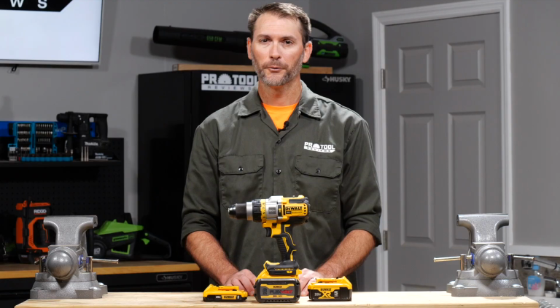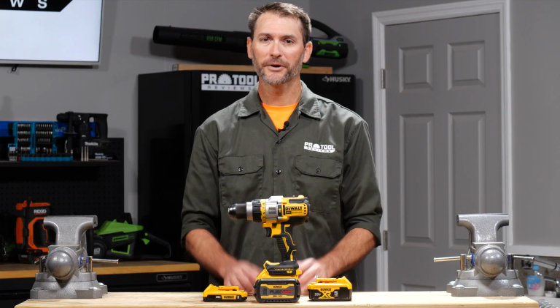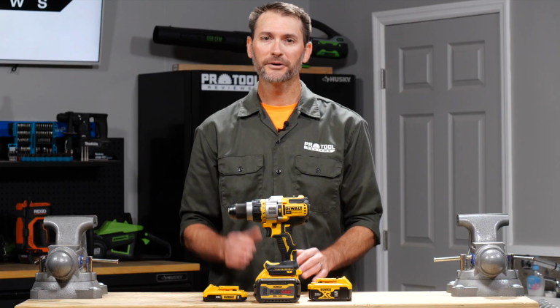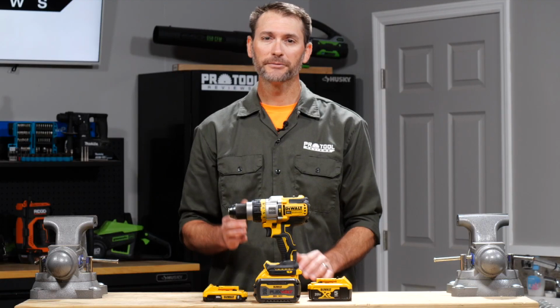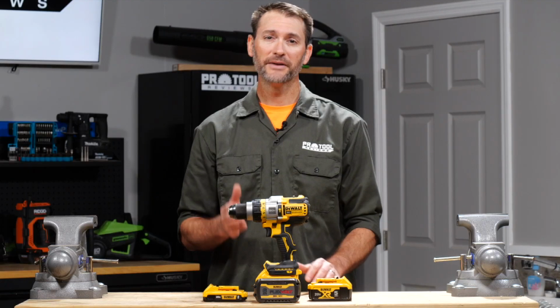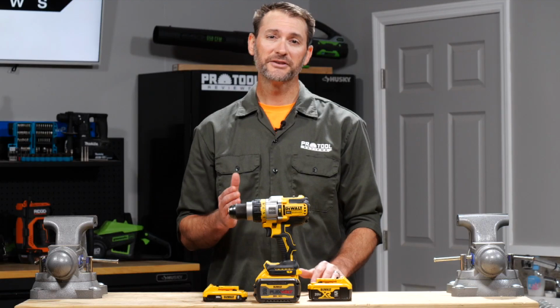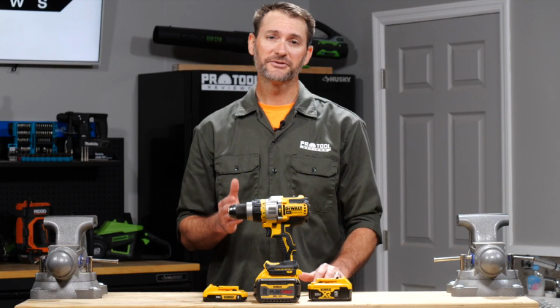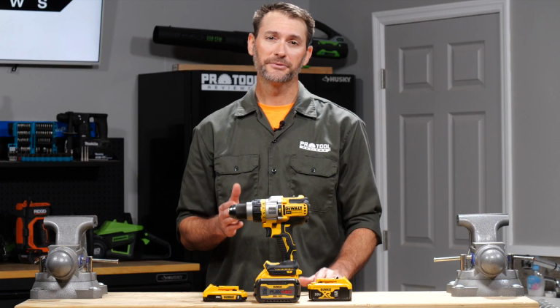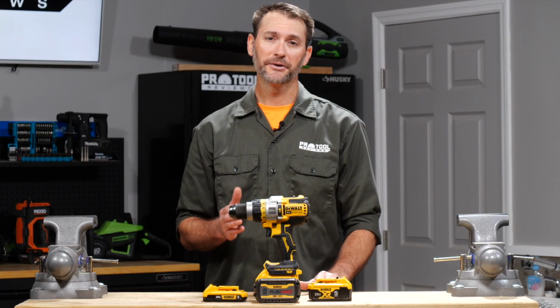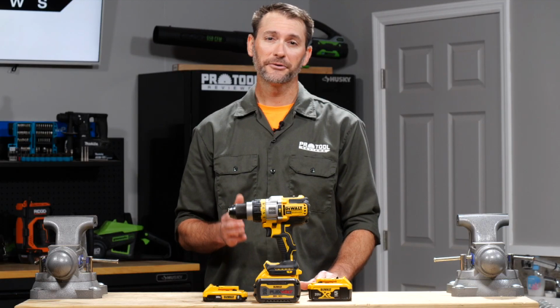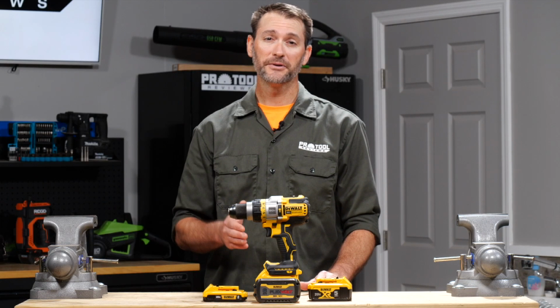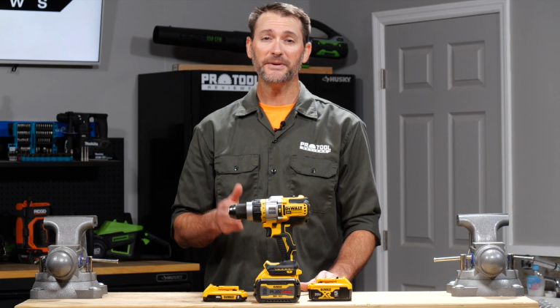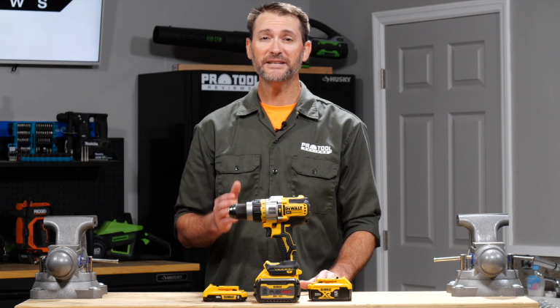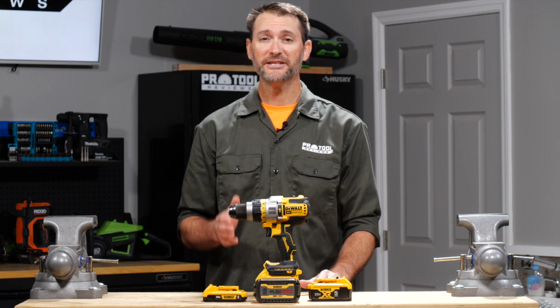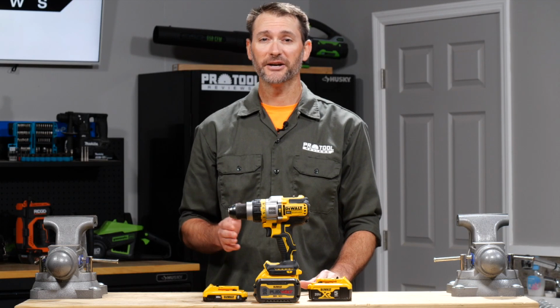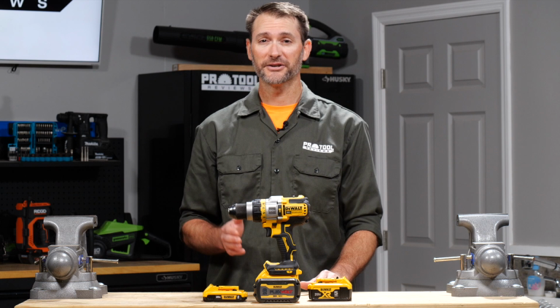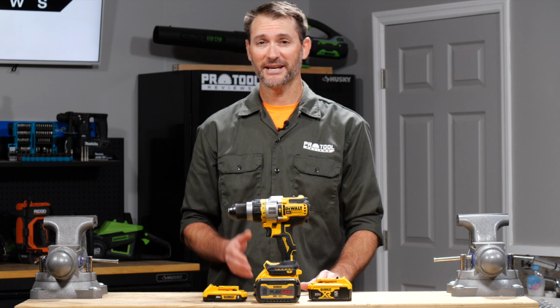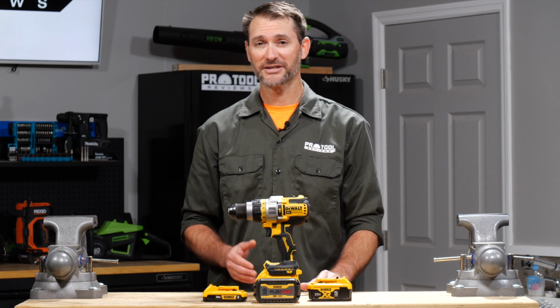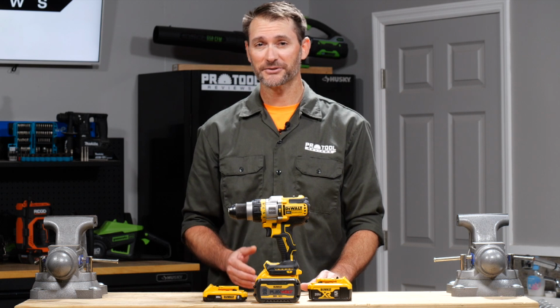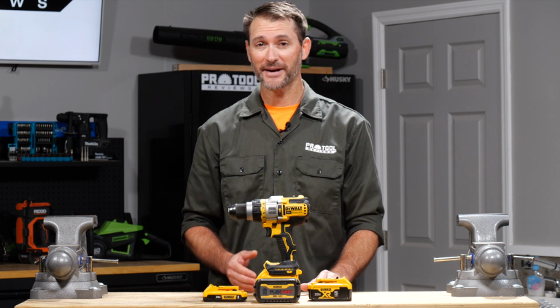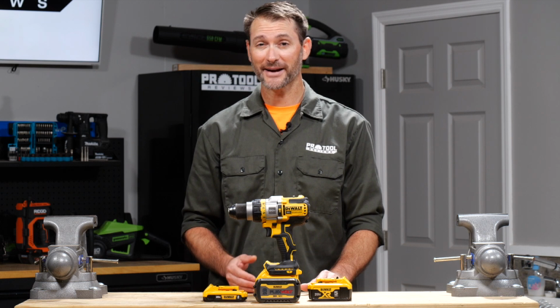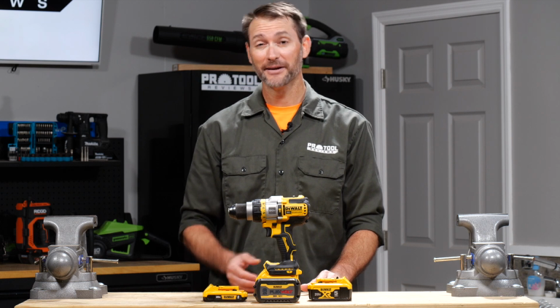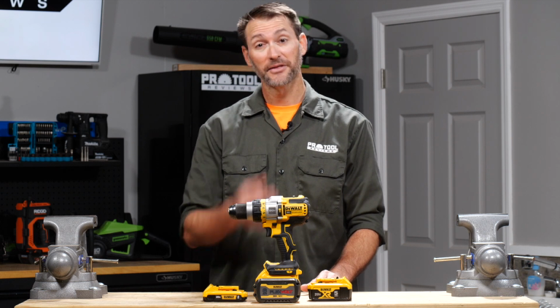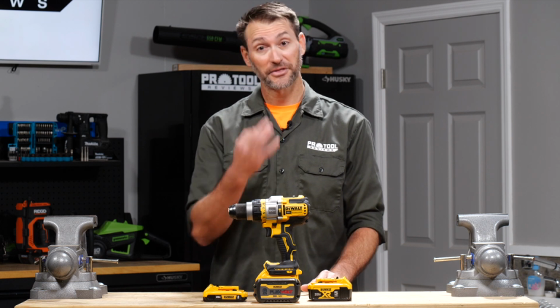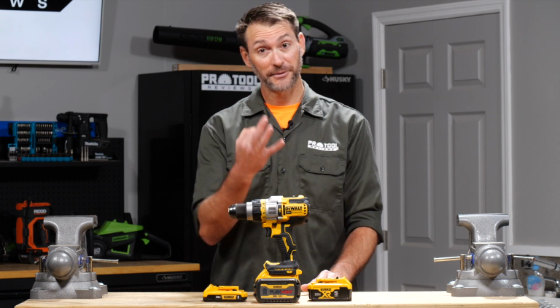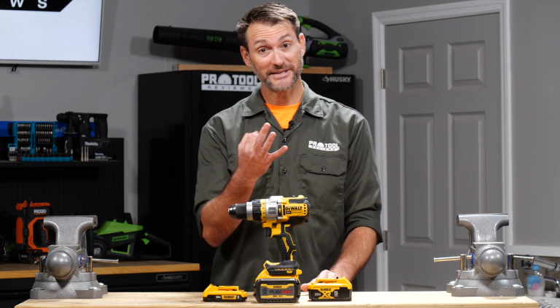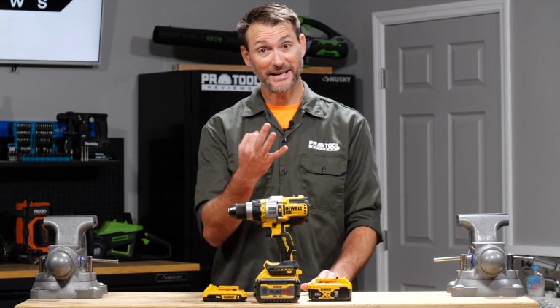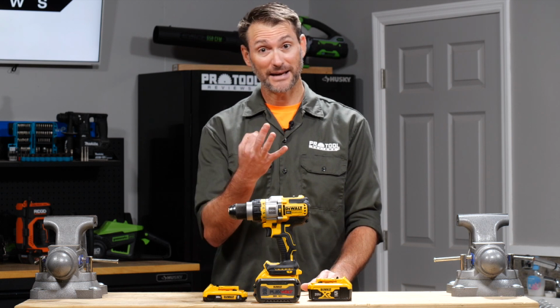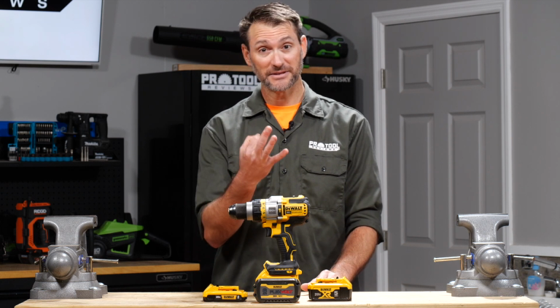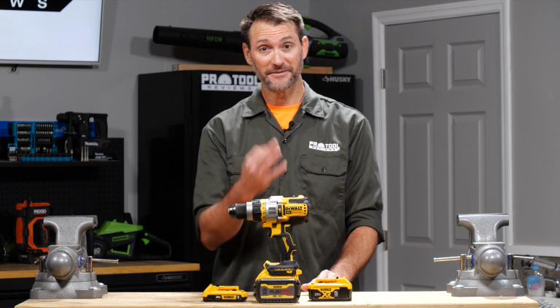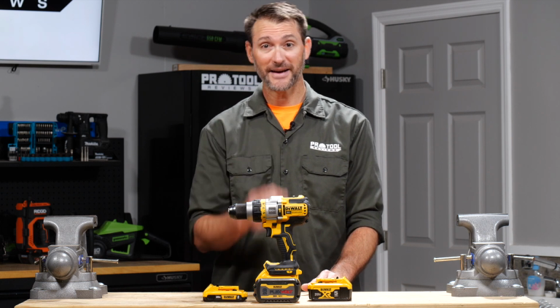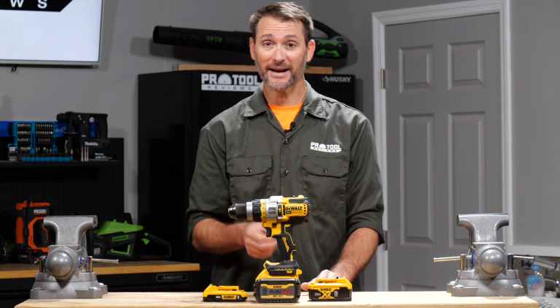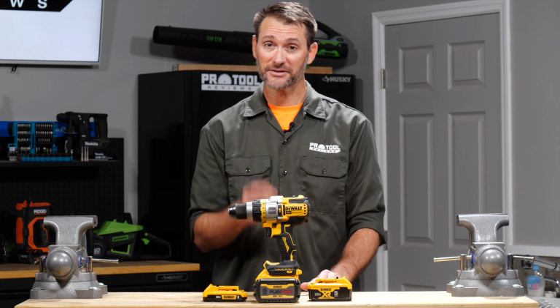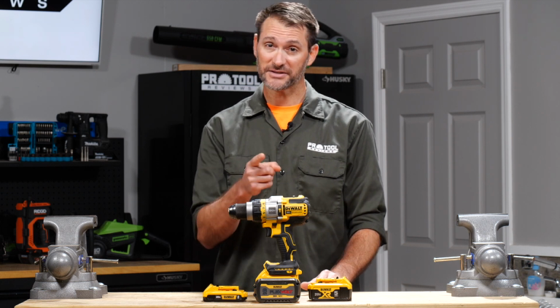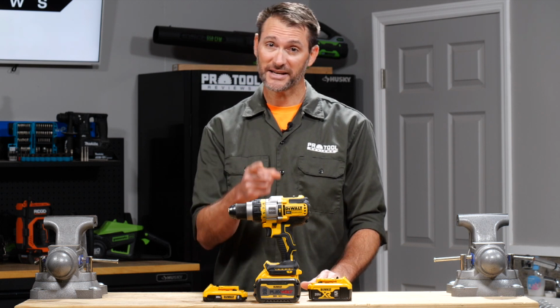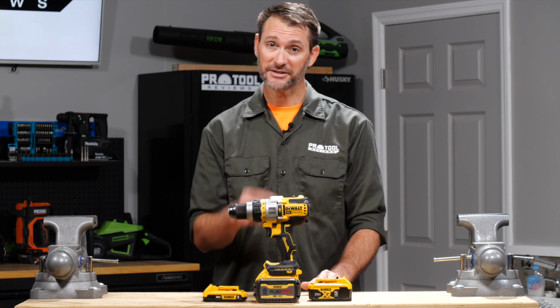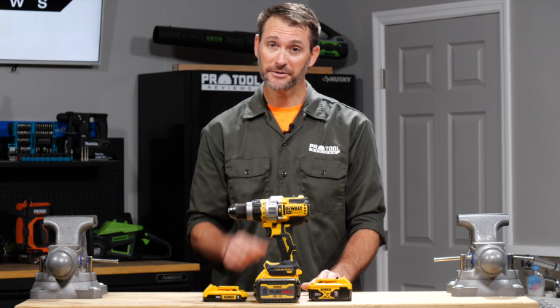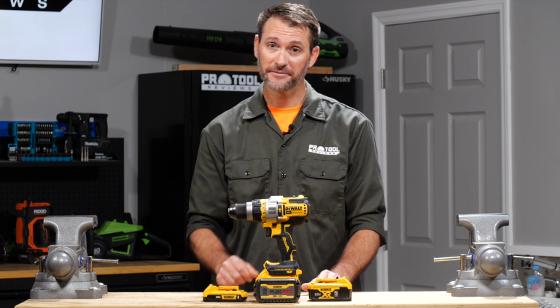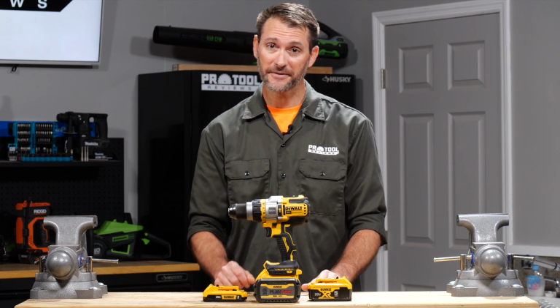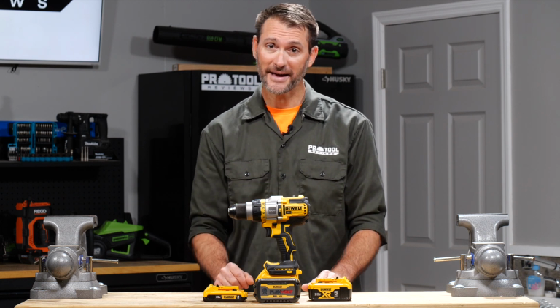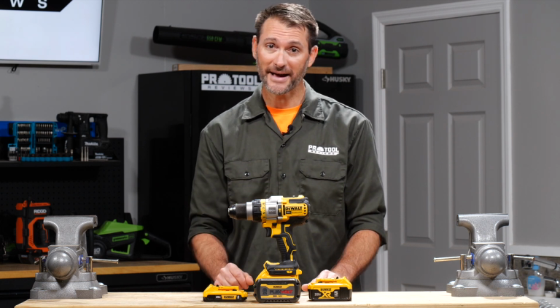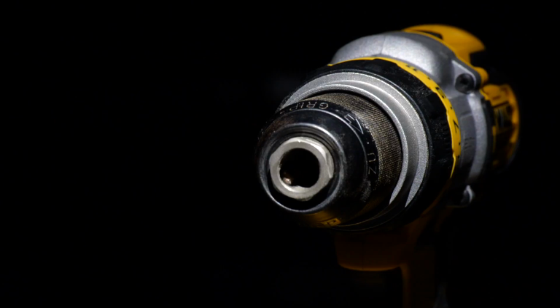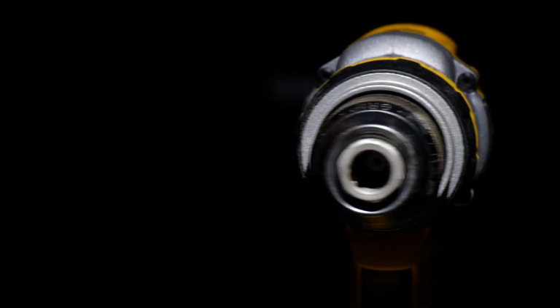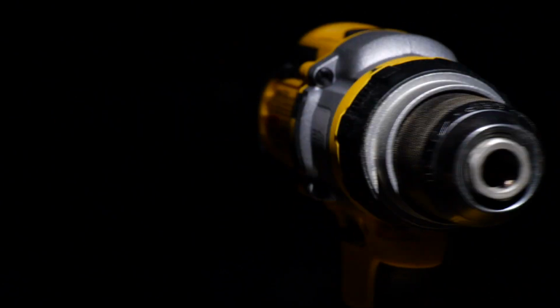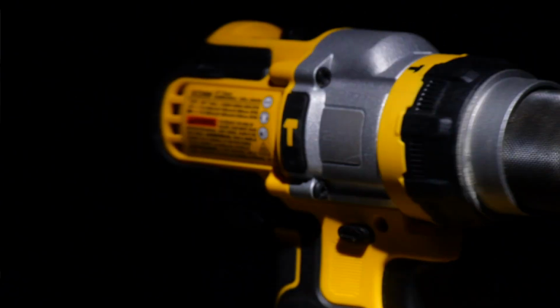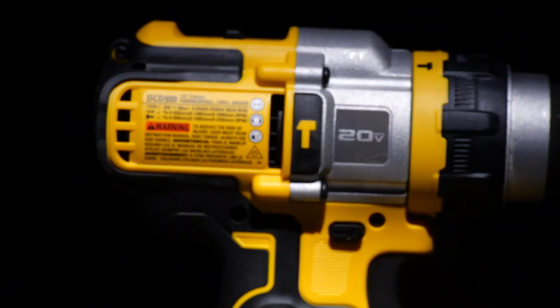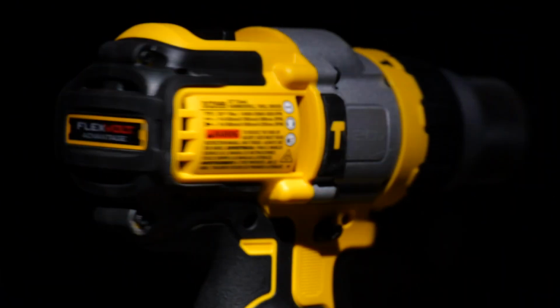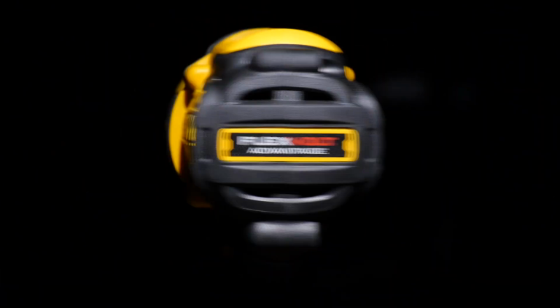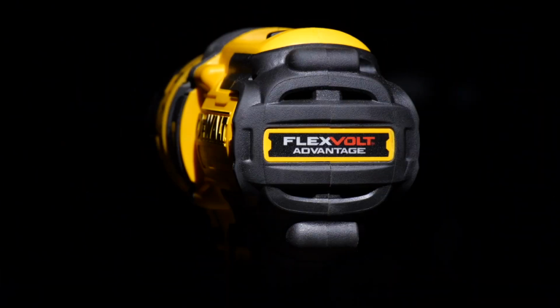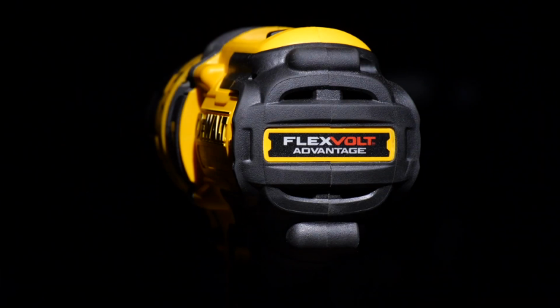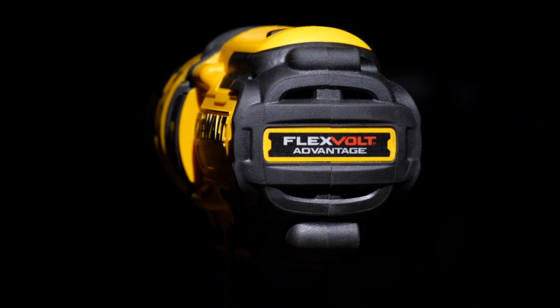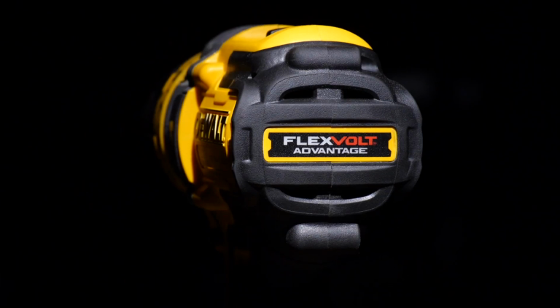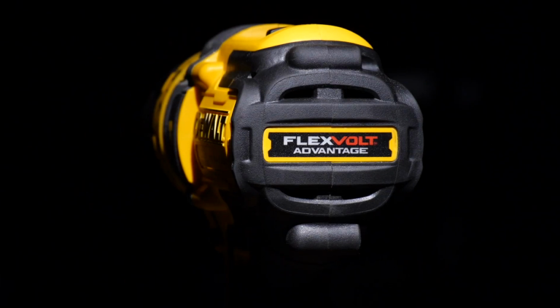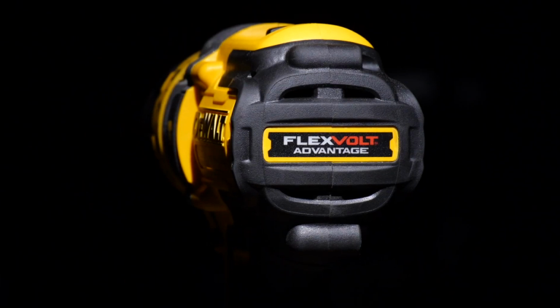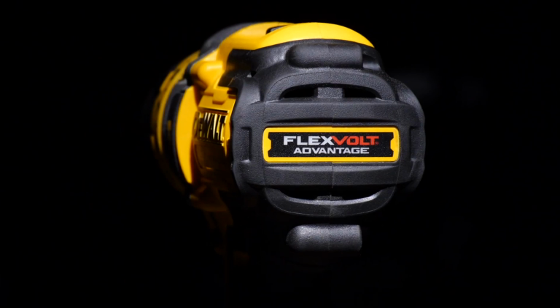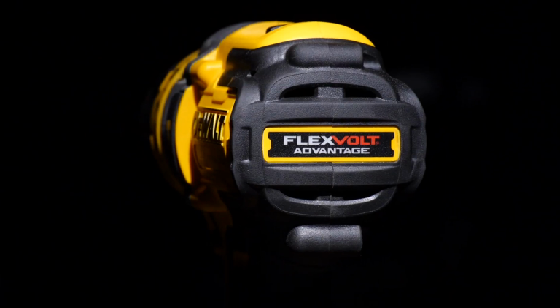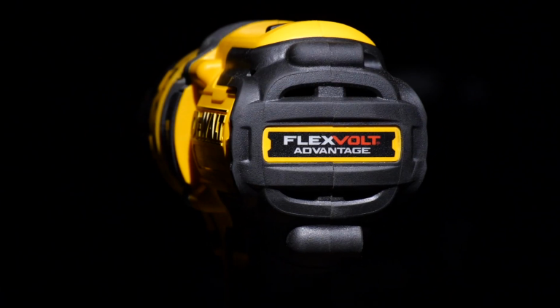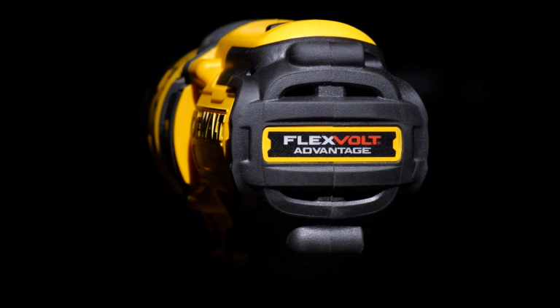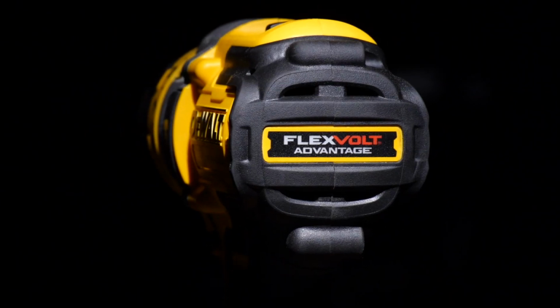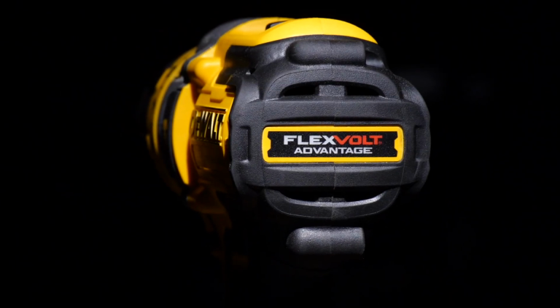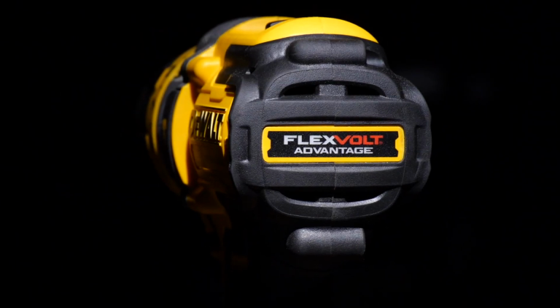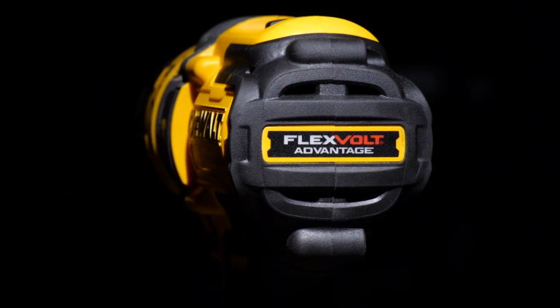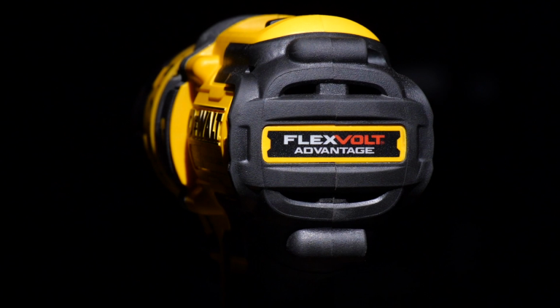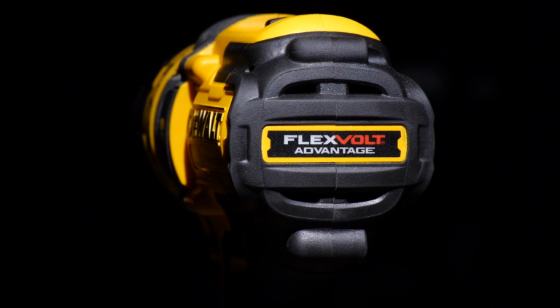We're going to run this drill through the PTR test track three times, so stay tuned for that. But first, let's take a quick tour of the drill's features.